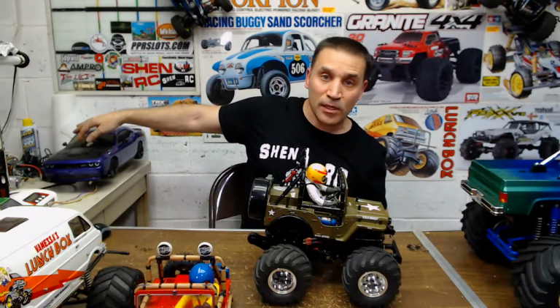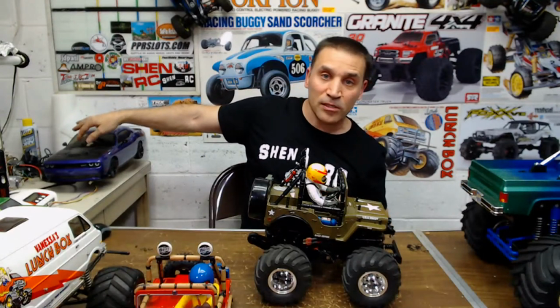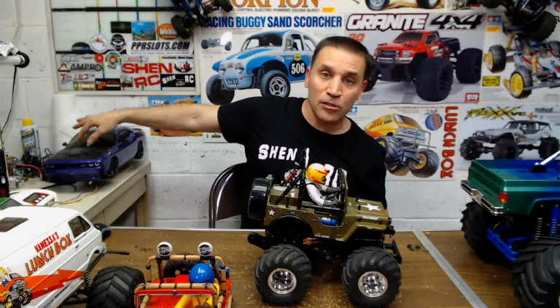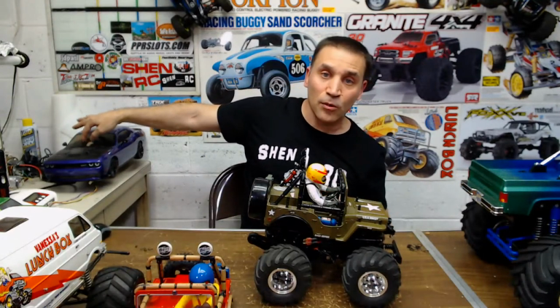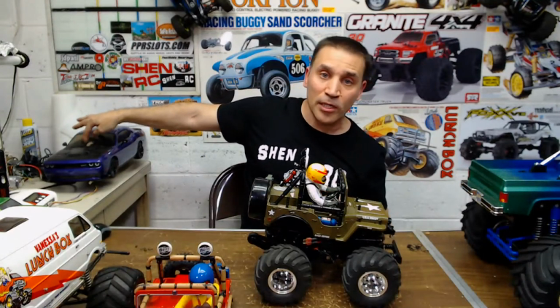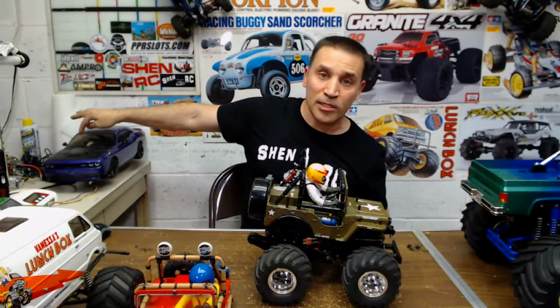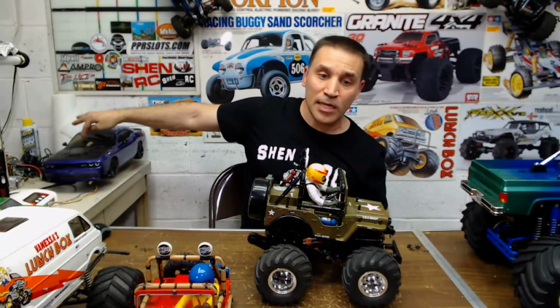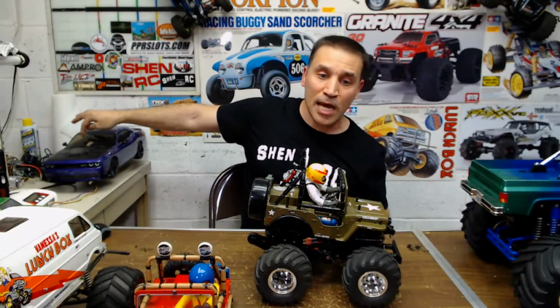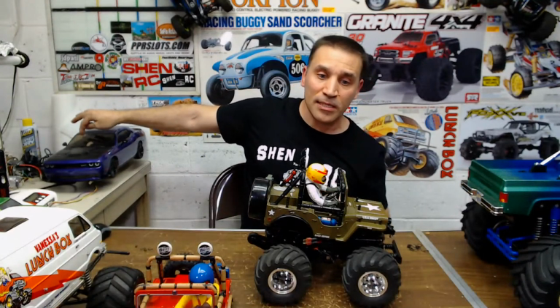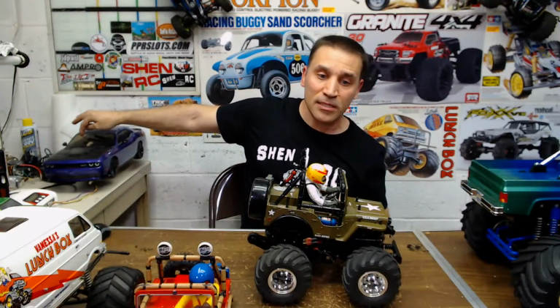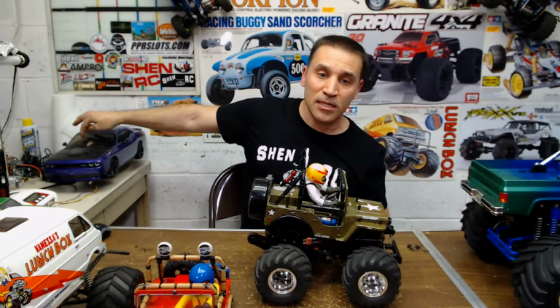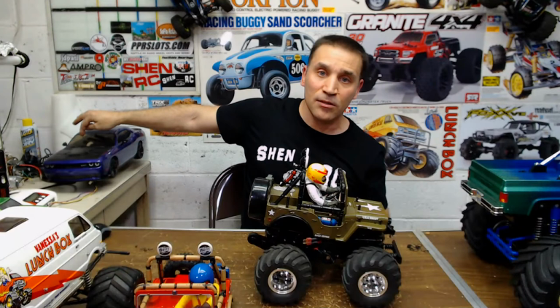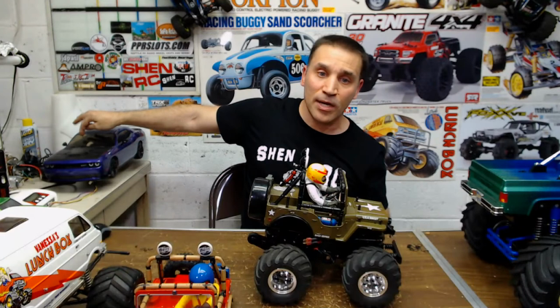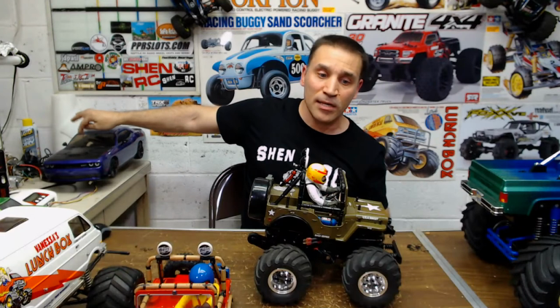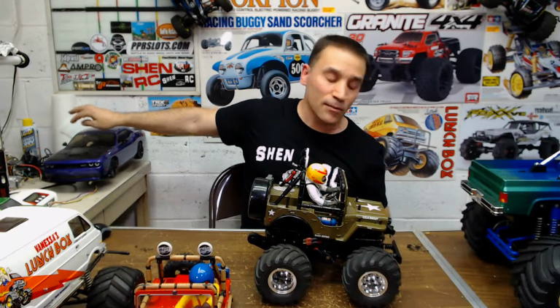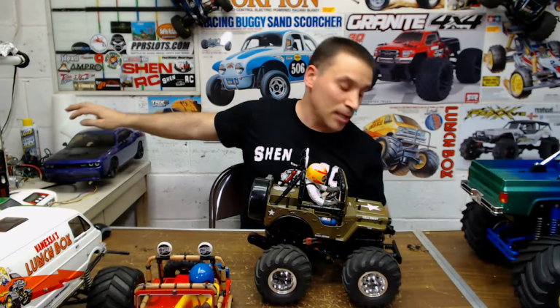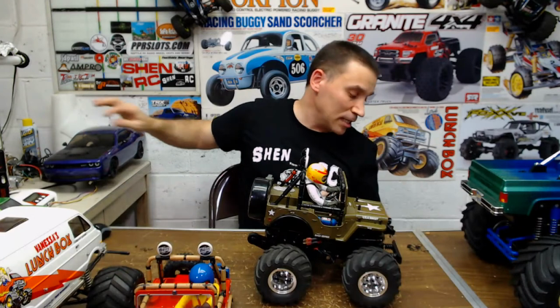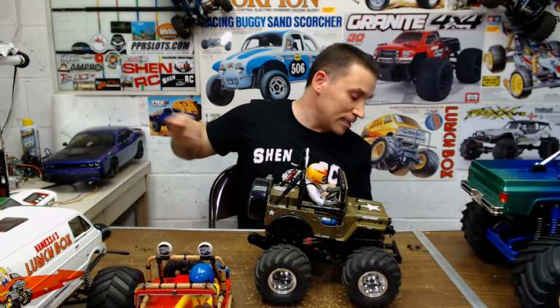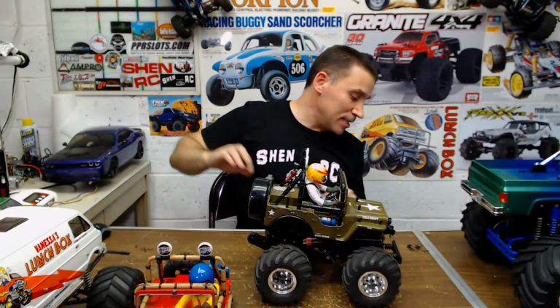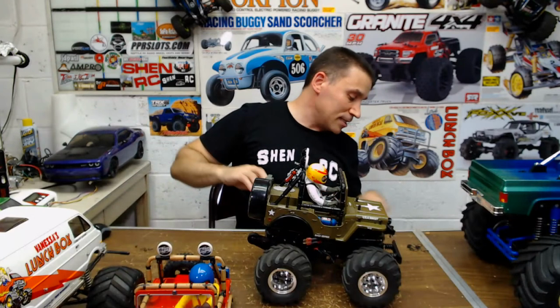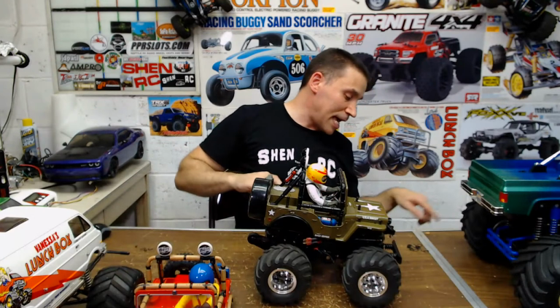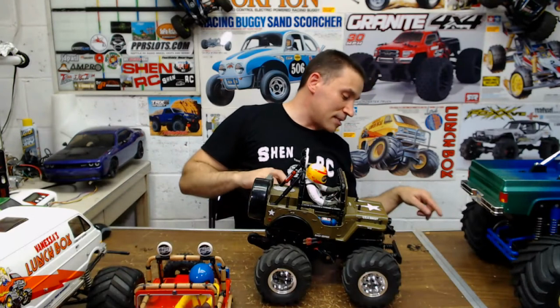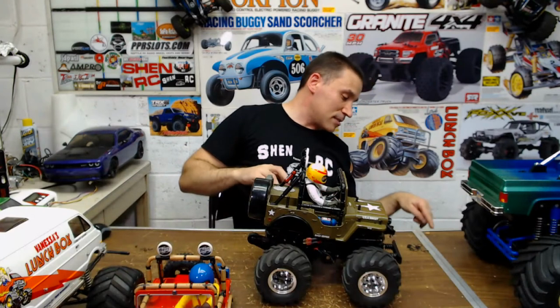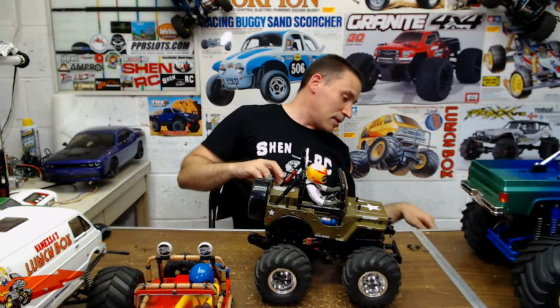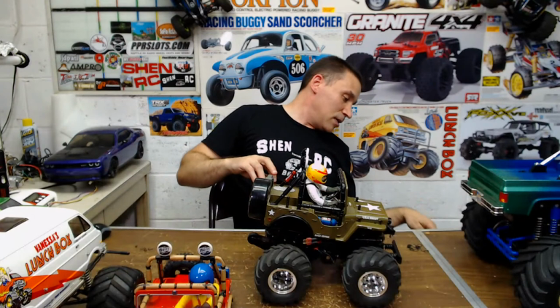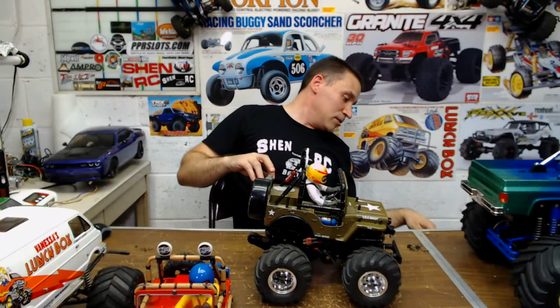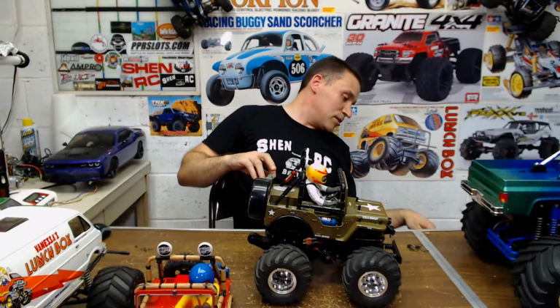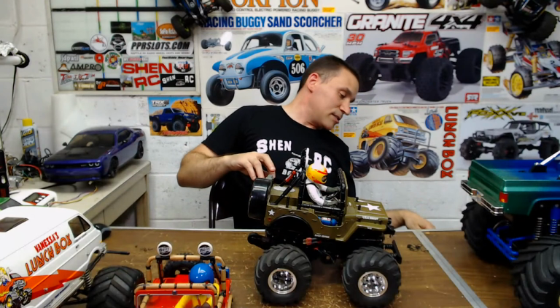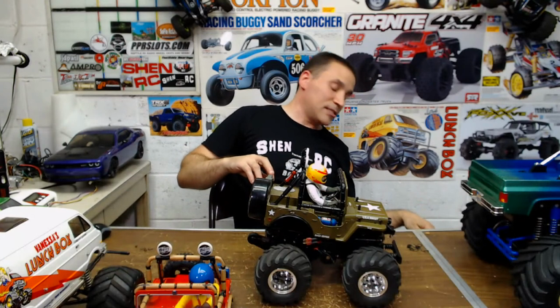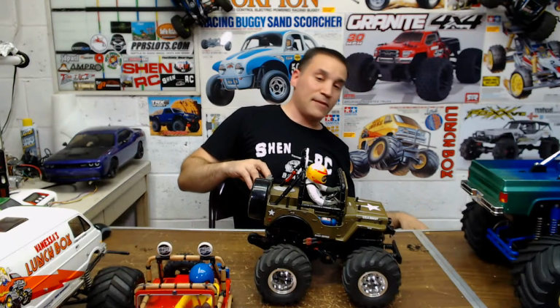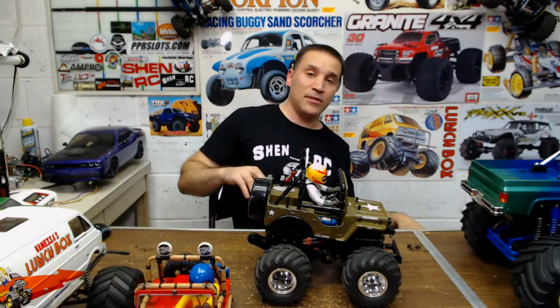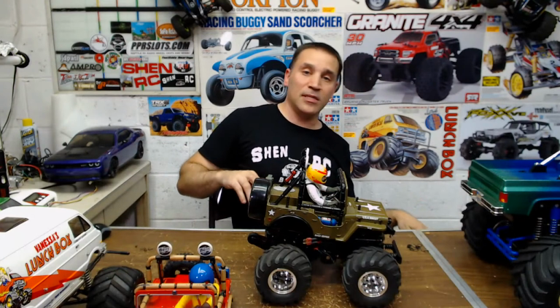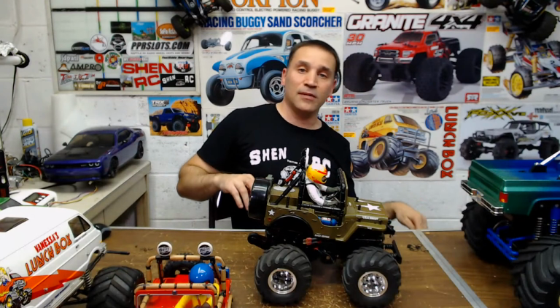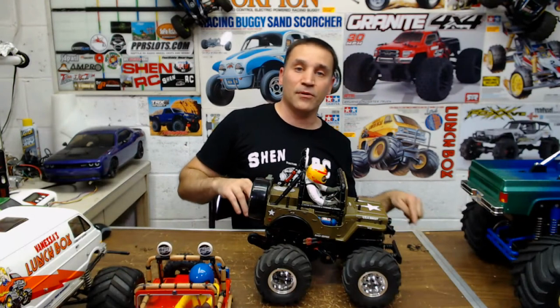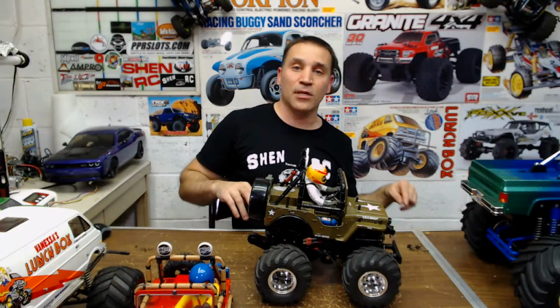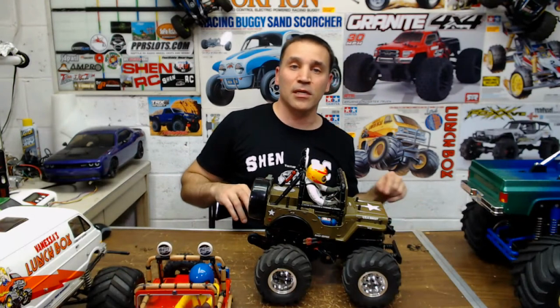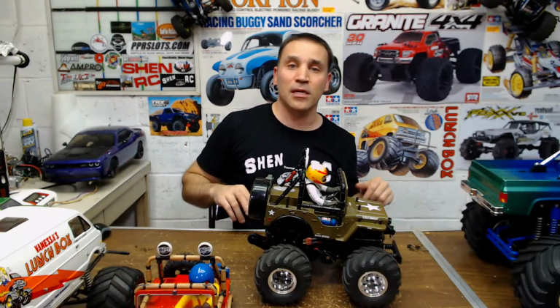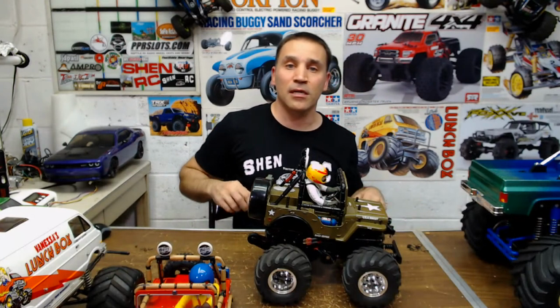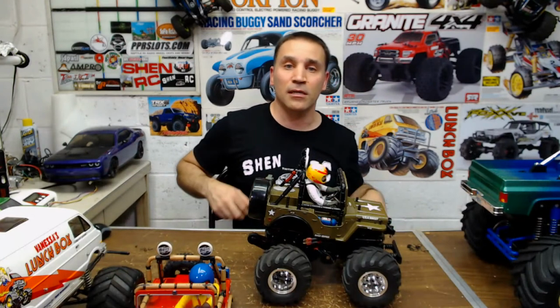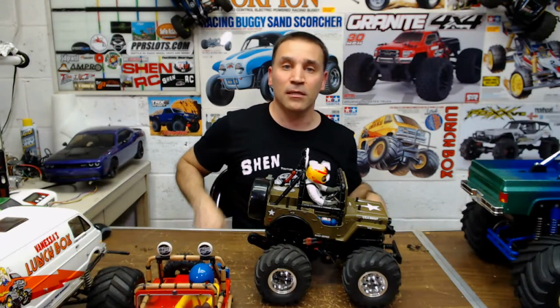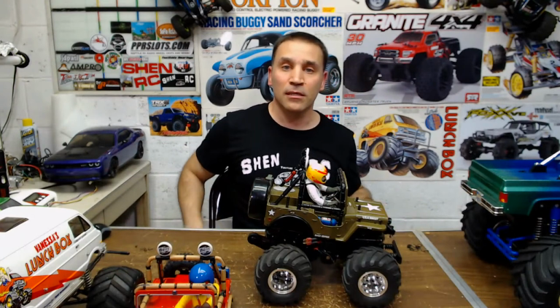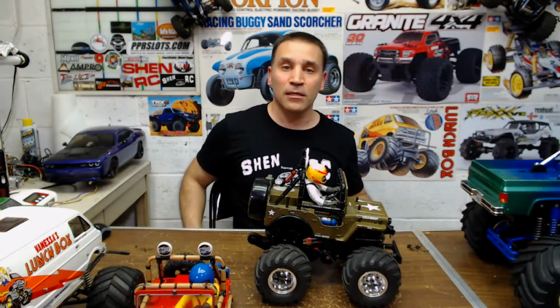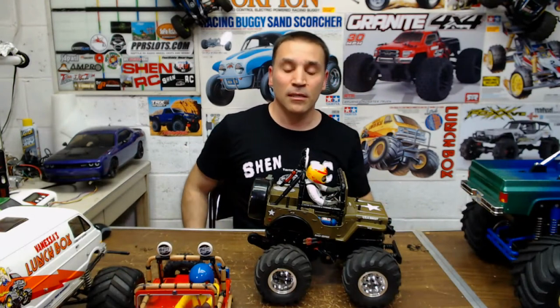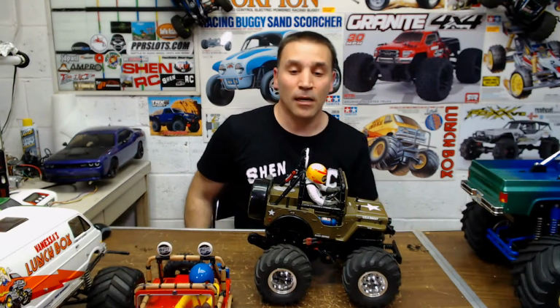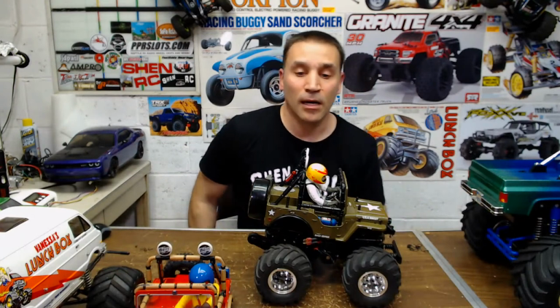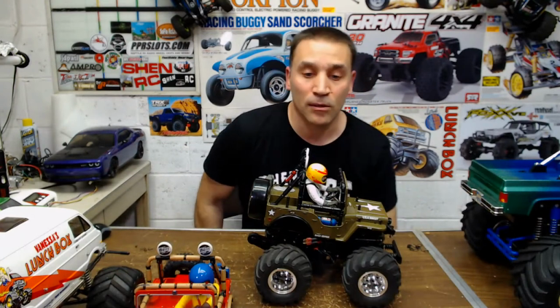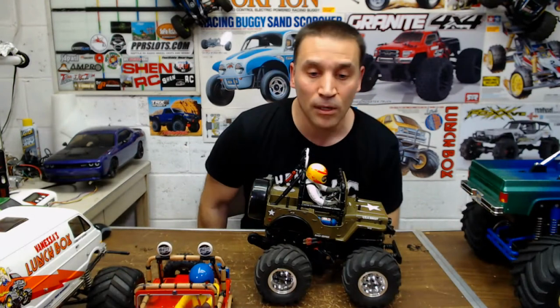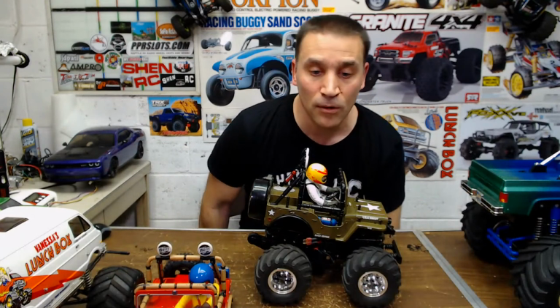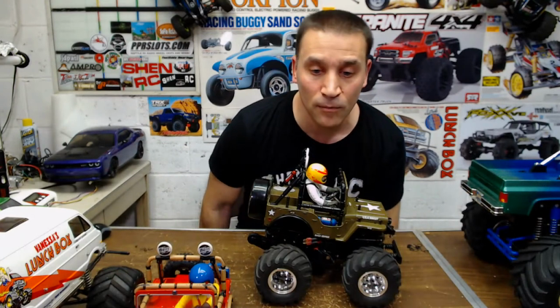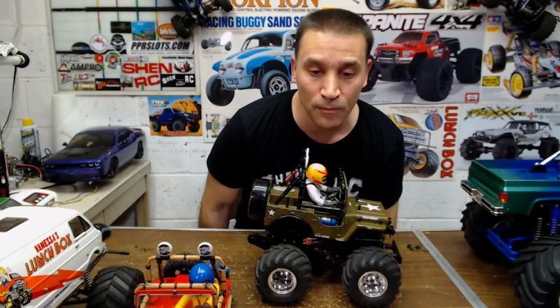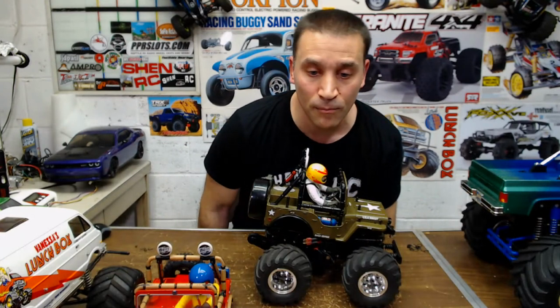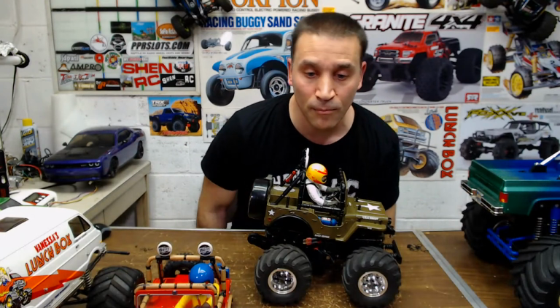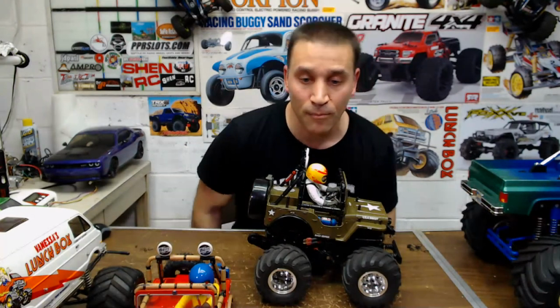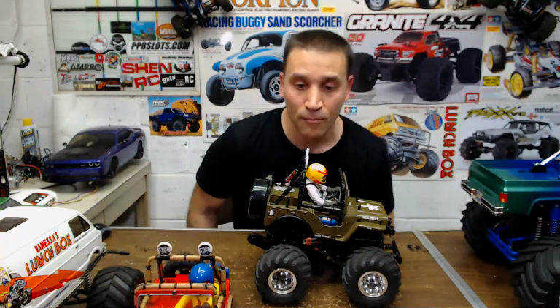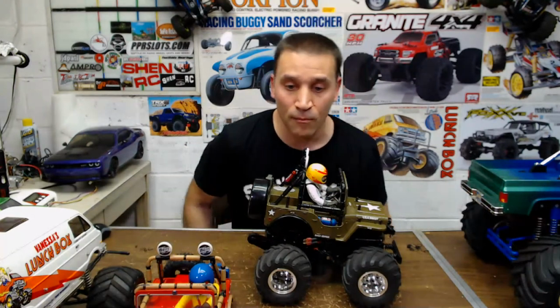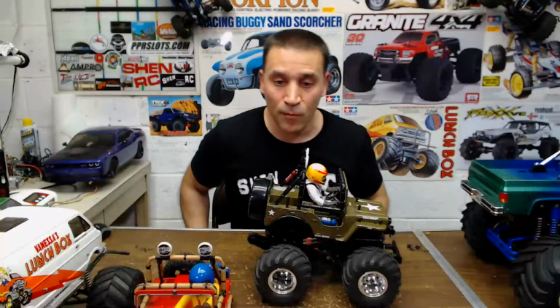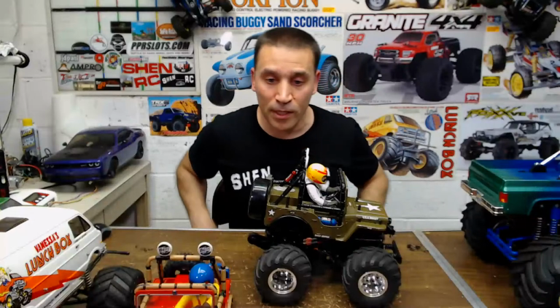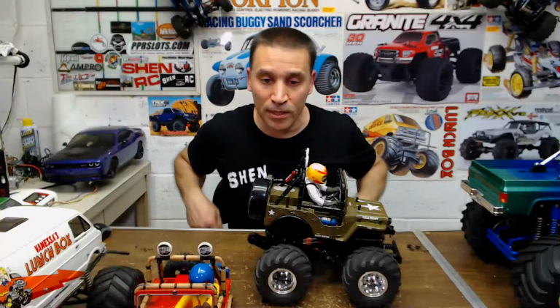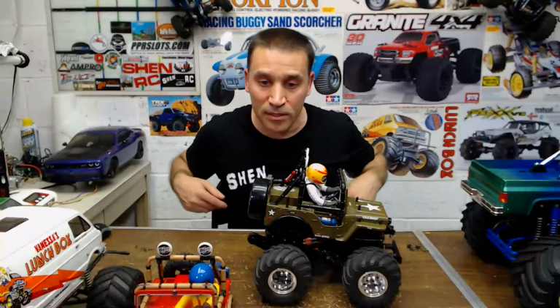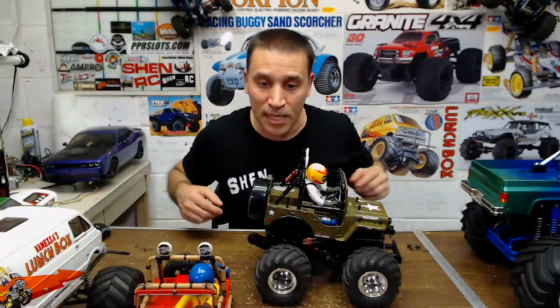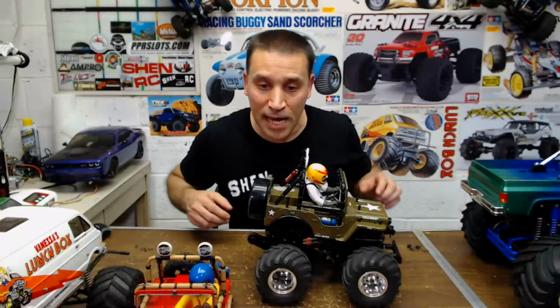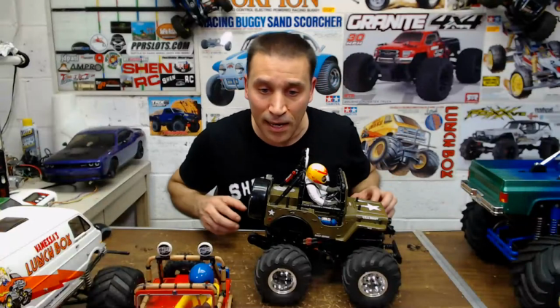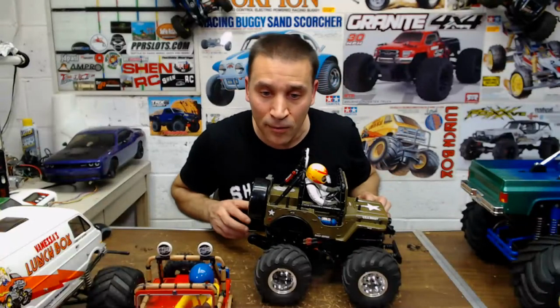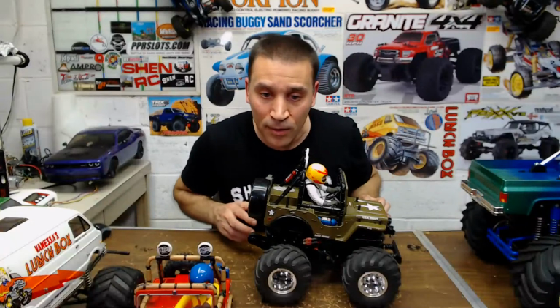This one is like $219 ready to run, I think, or like $170 for the kit — I don't know what it is now because they jacked prices up.